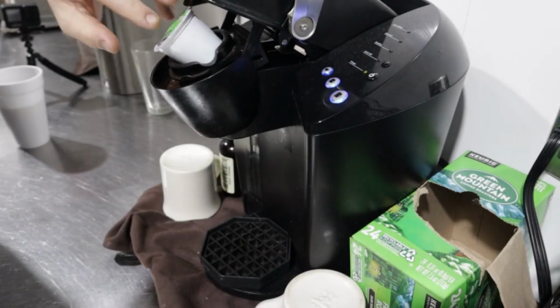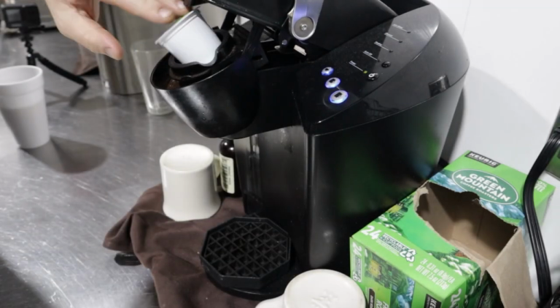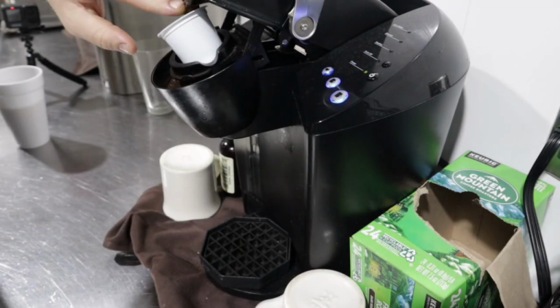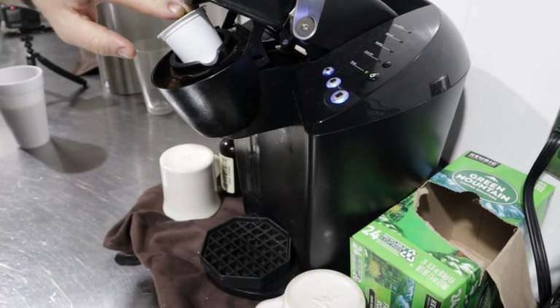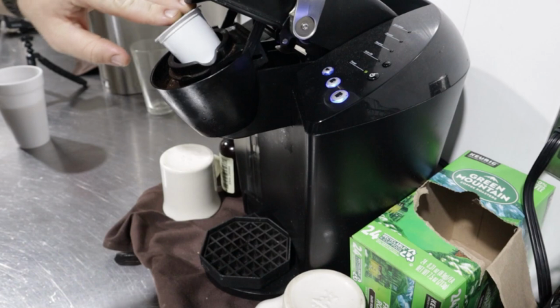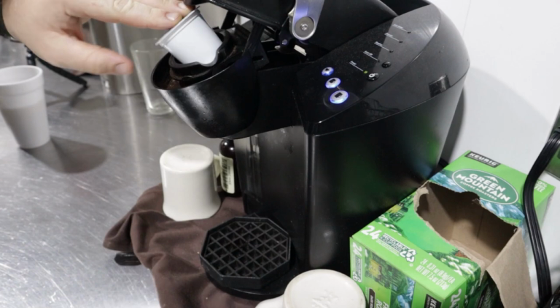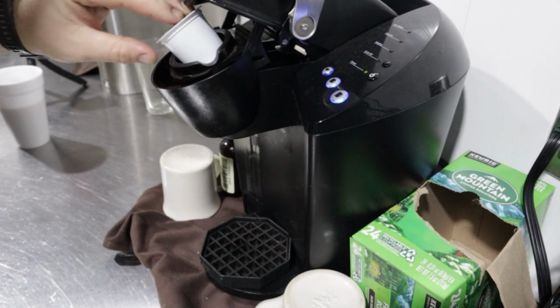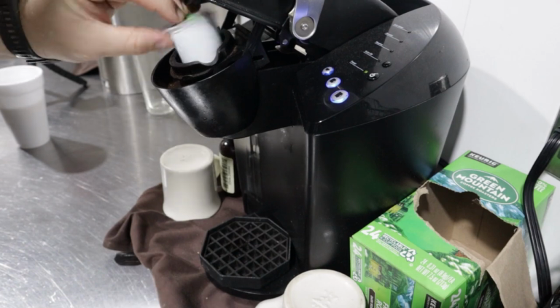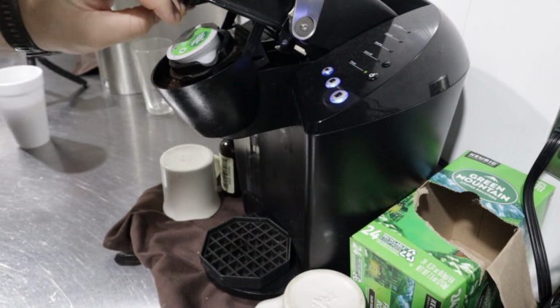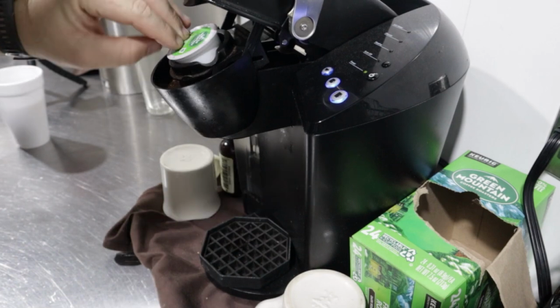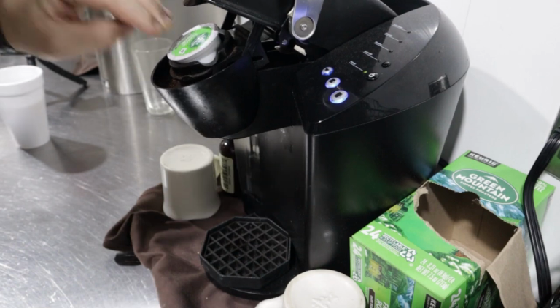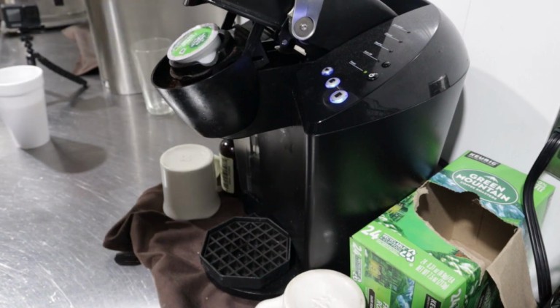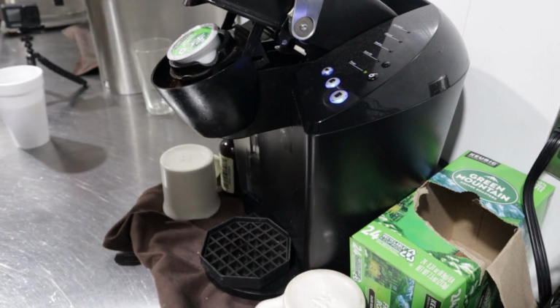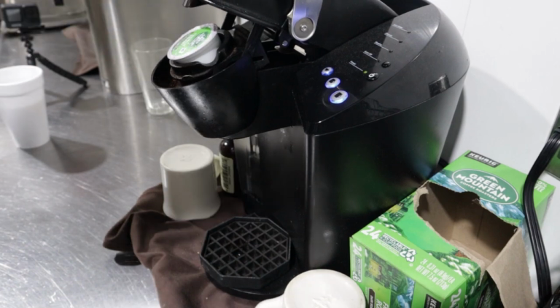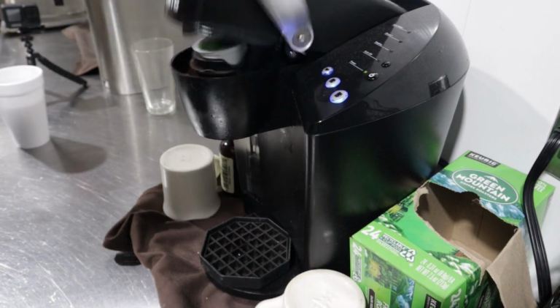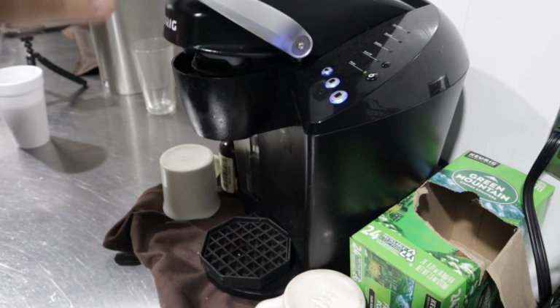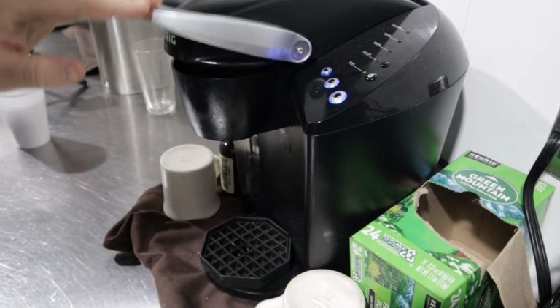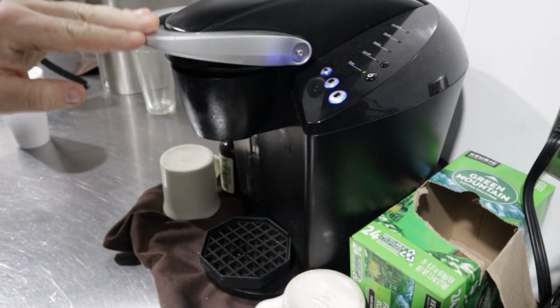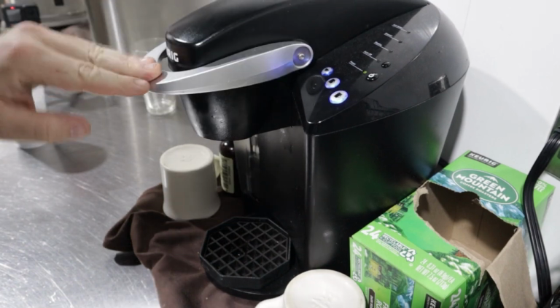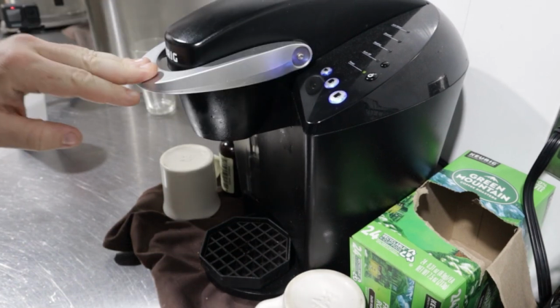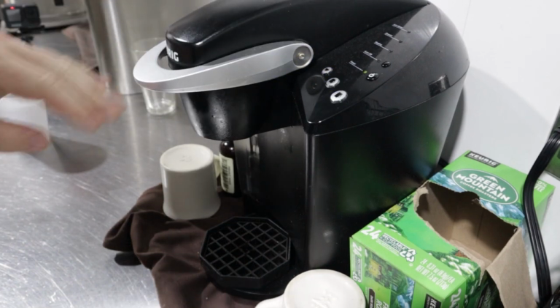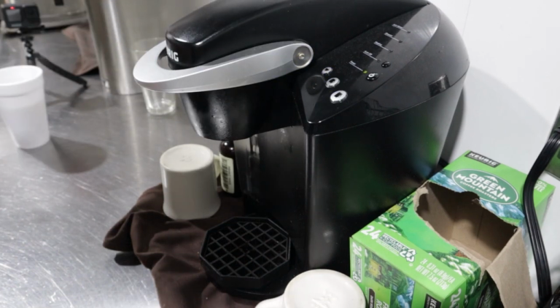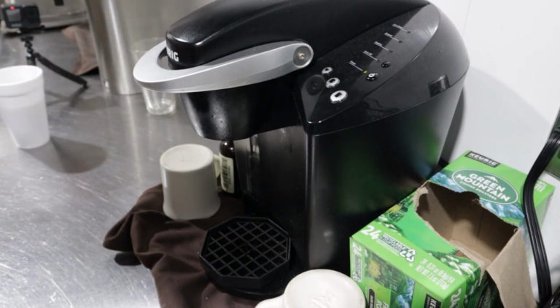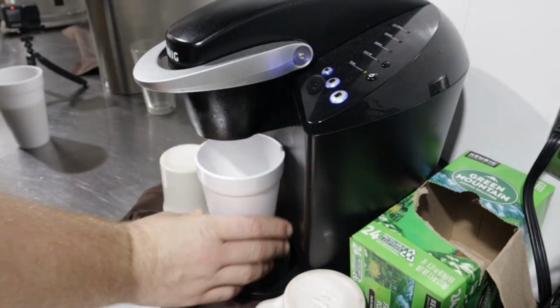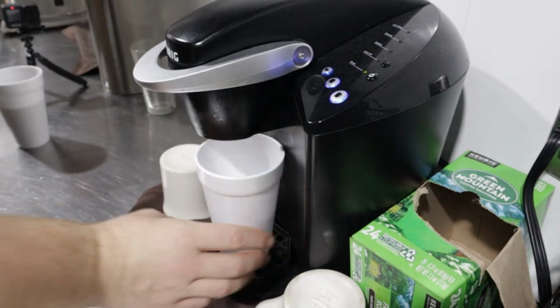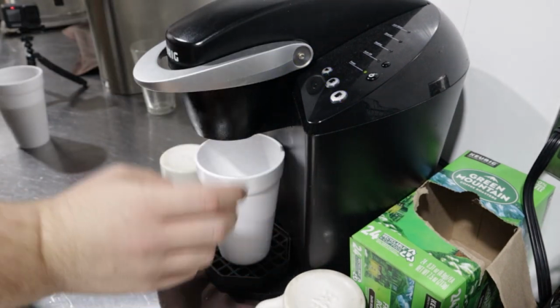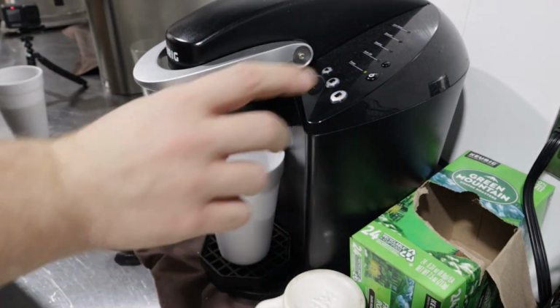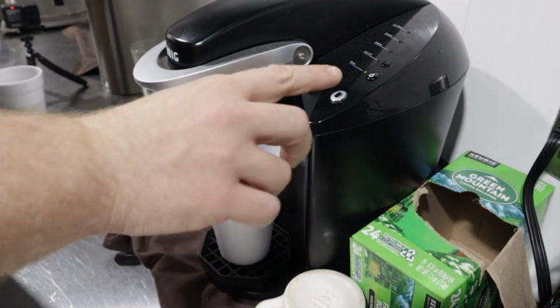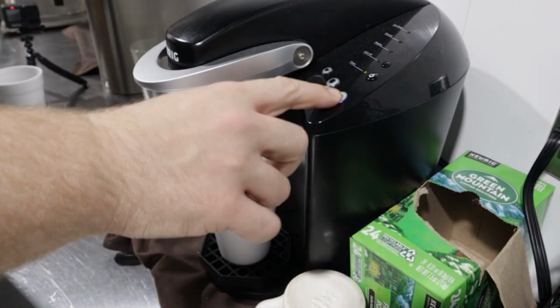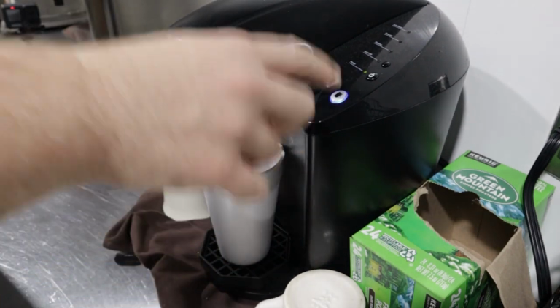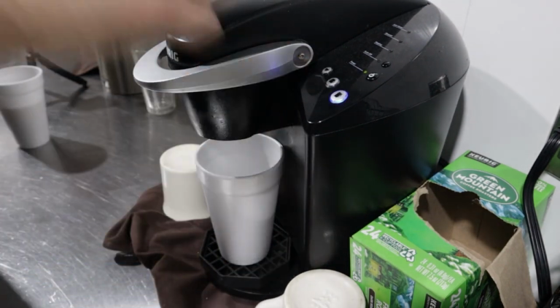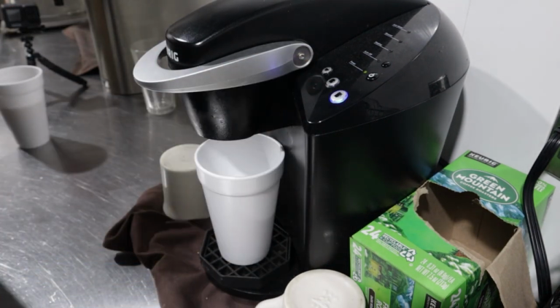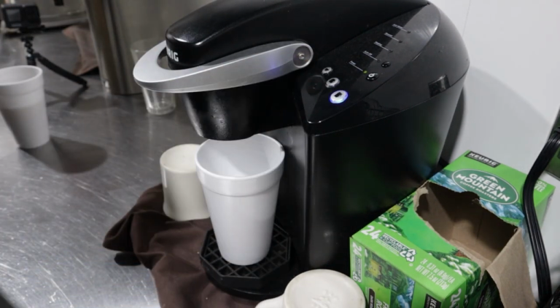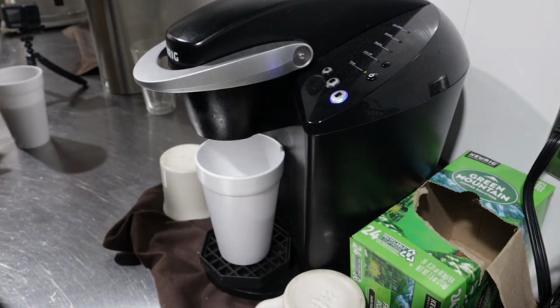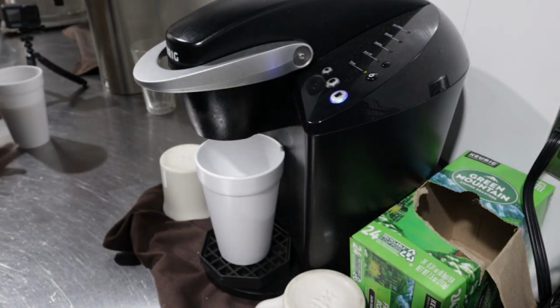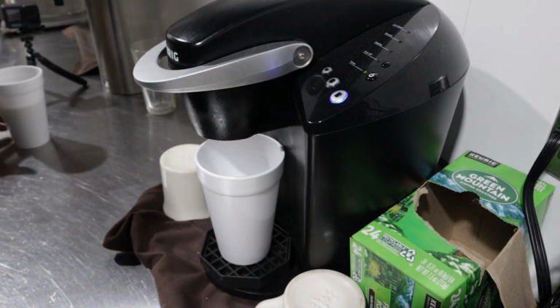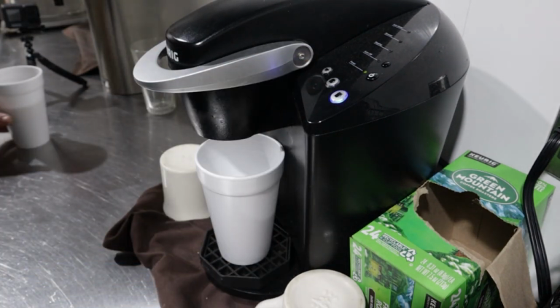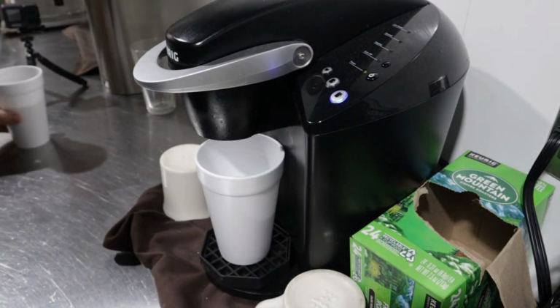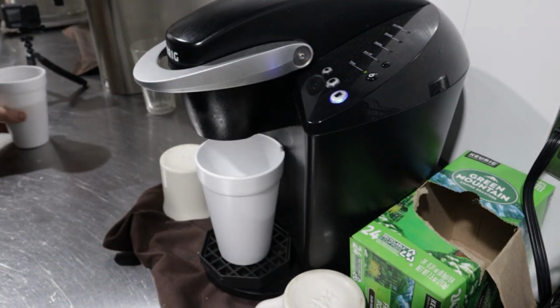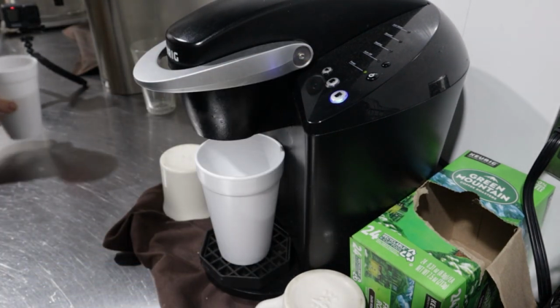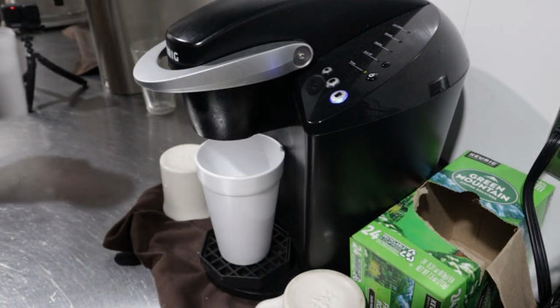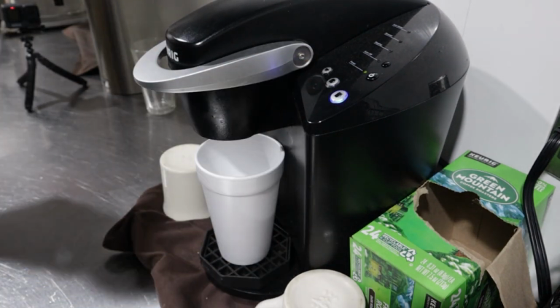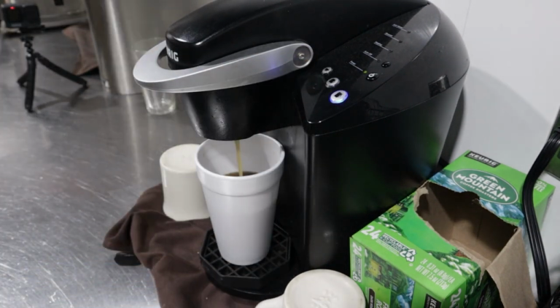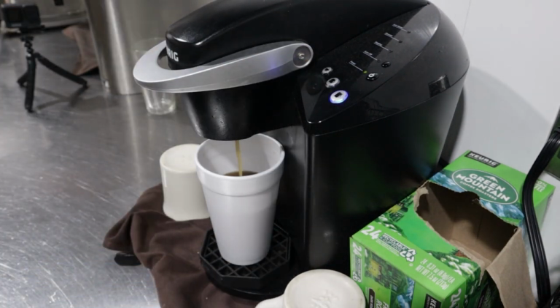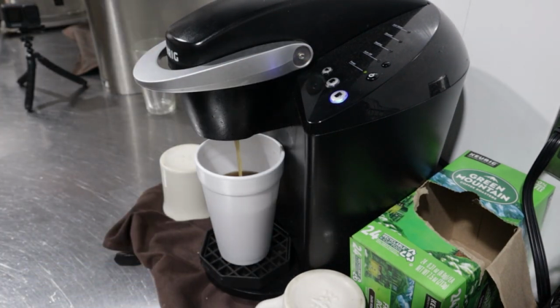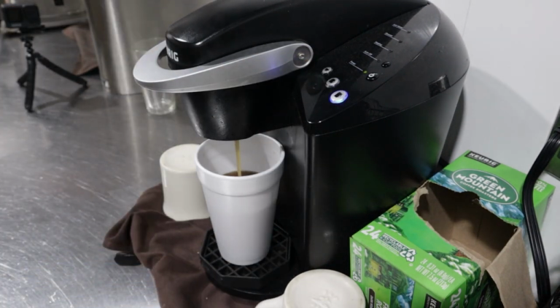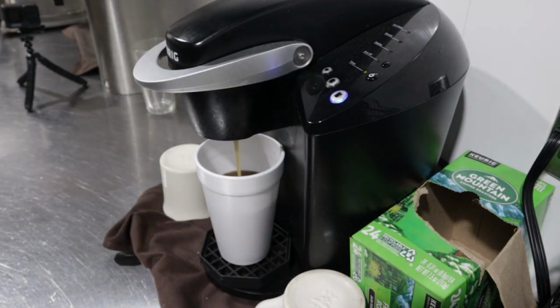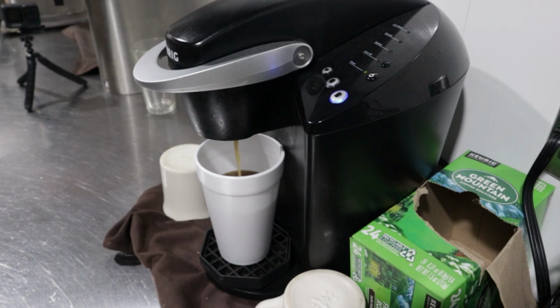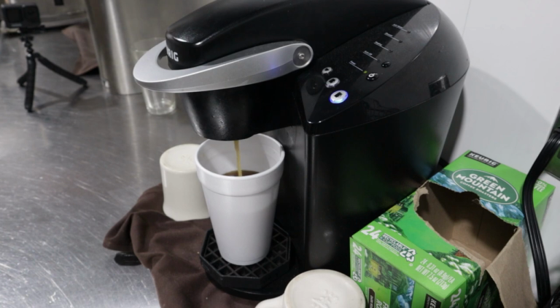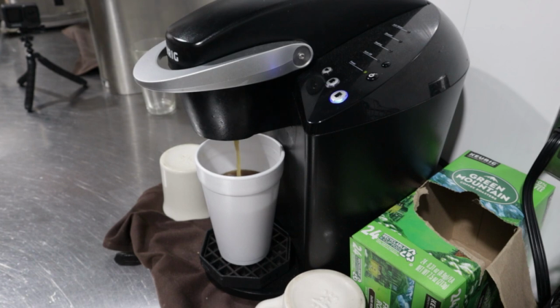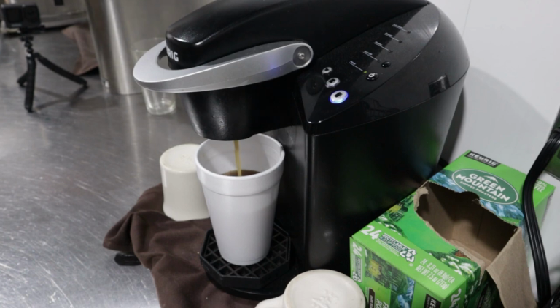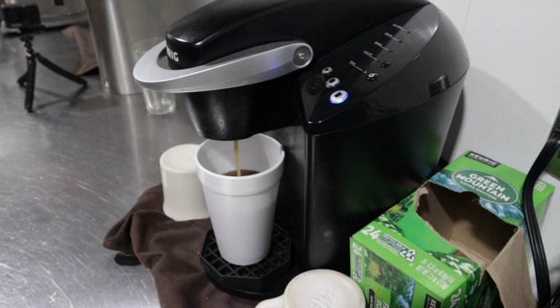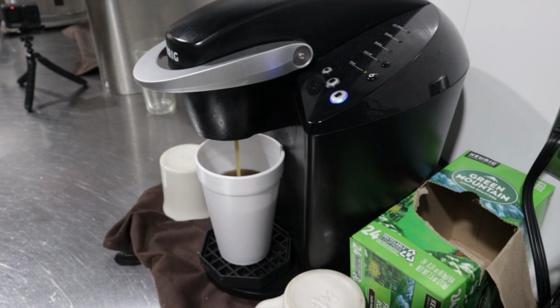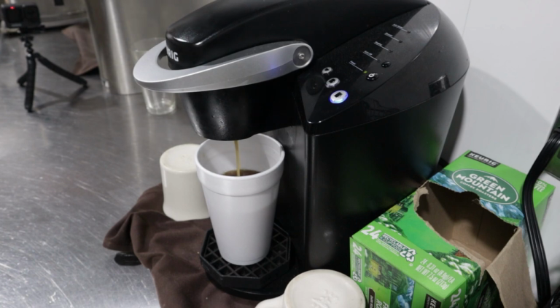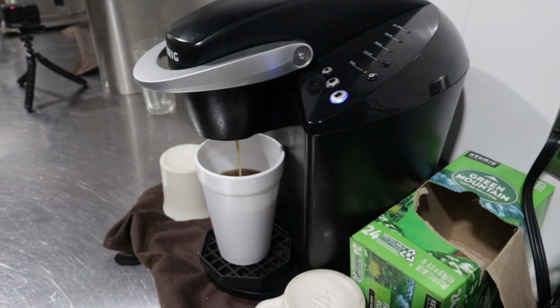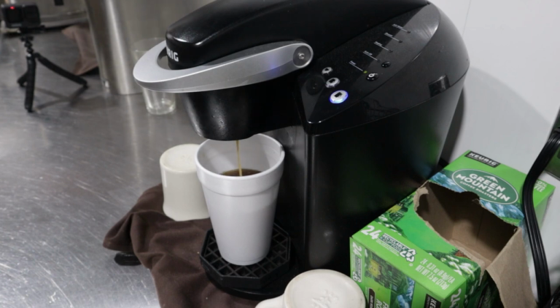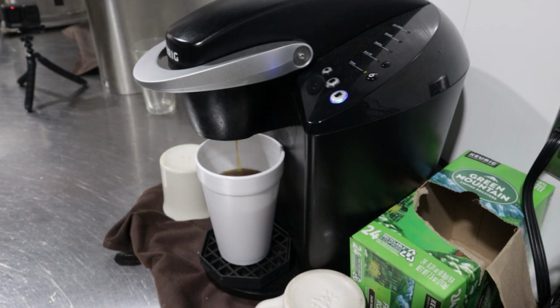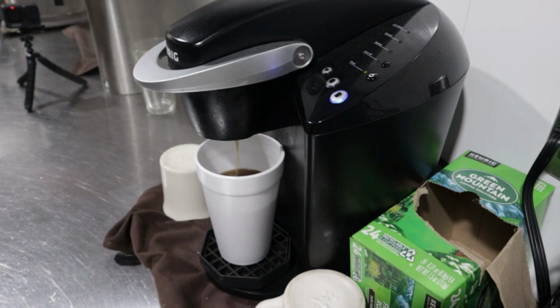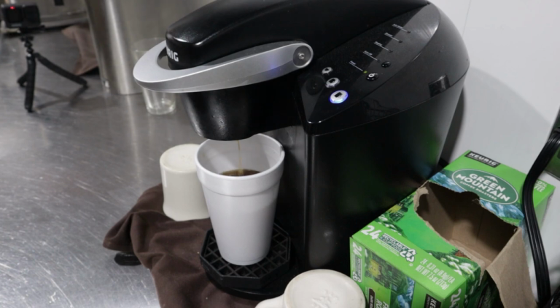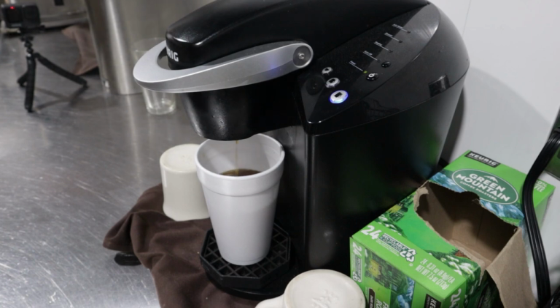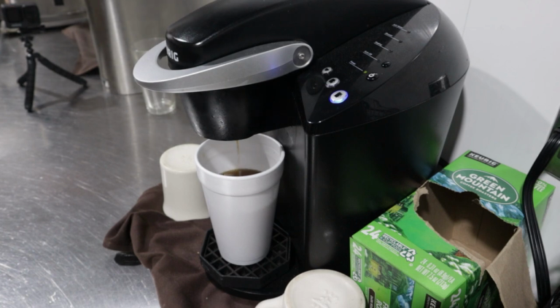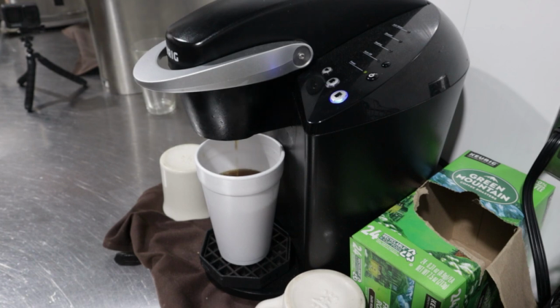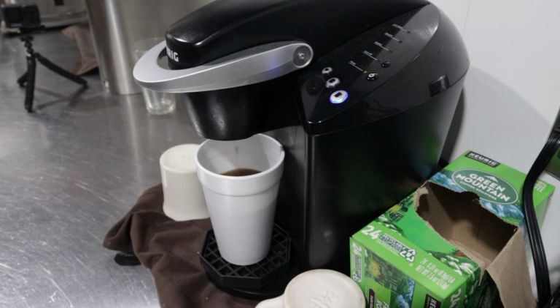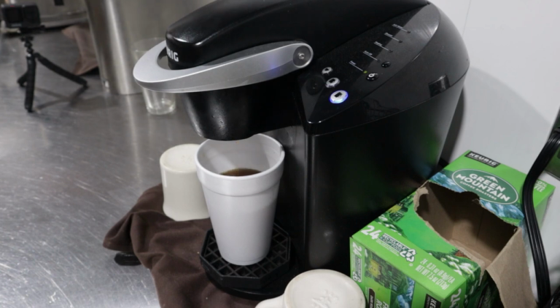With that said, let's take a plastic cup filled with okay coffee and run some boiling hot water through it. For this recipe, you'll need 16 ounces or two cups of coffee, preferably a dark roast.